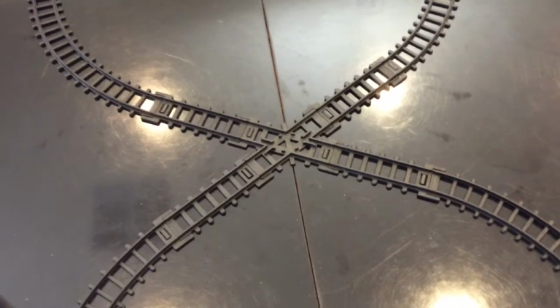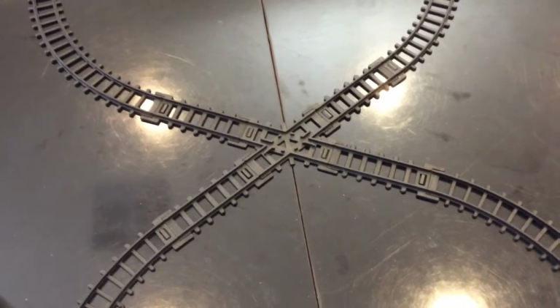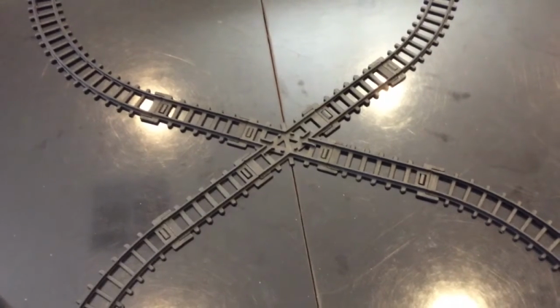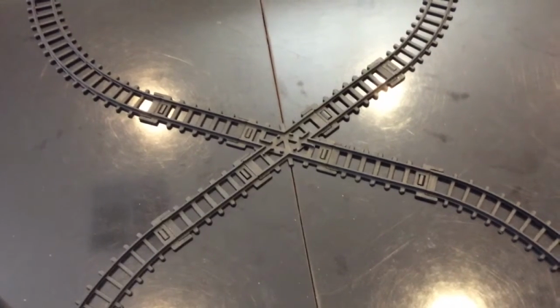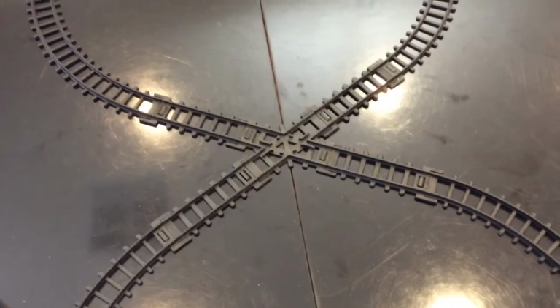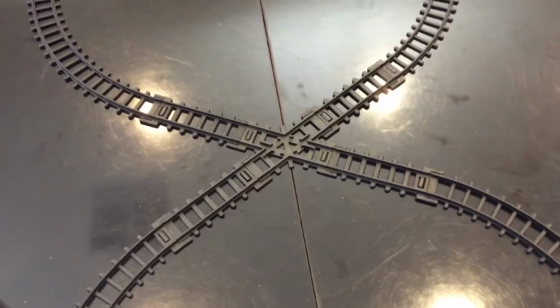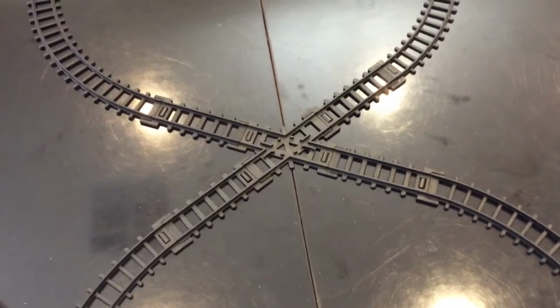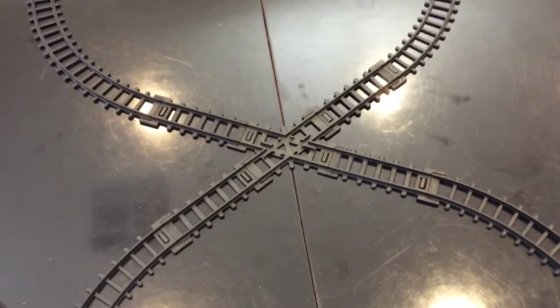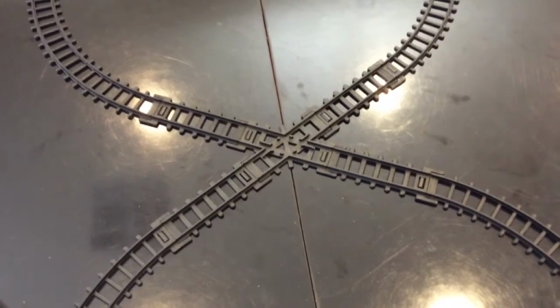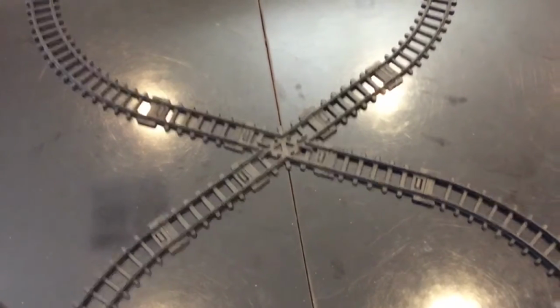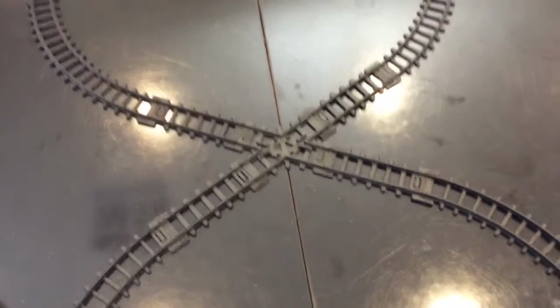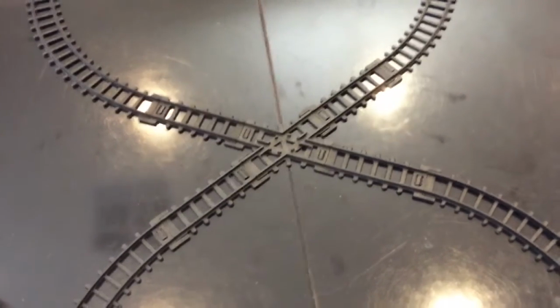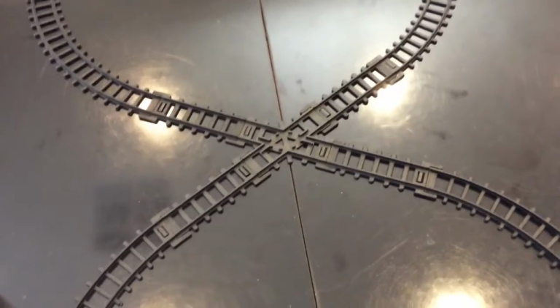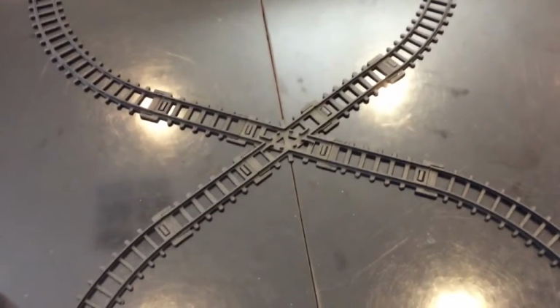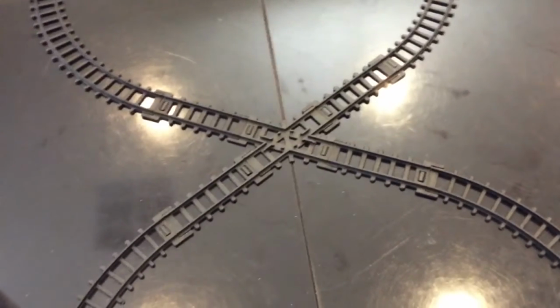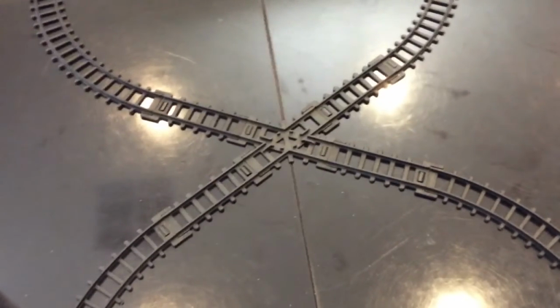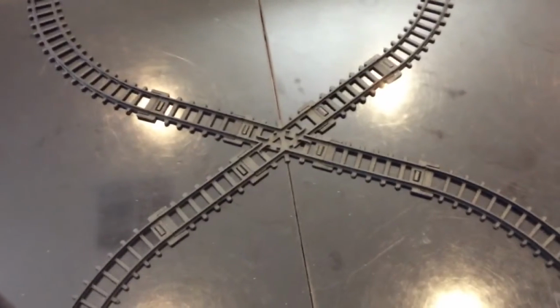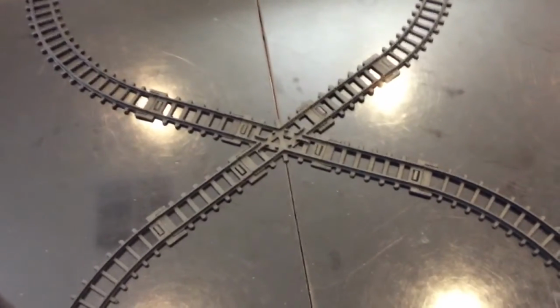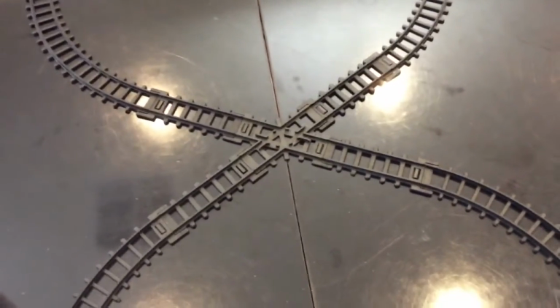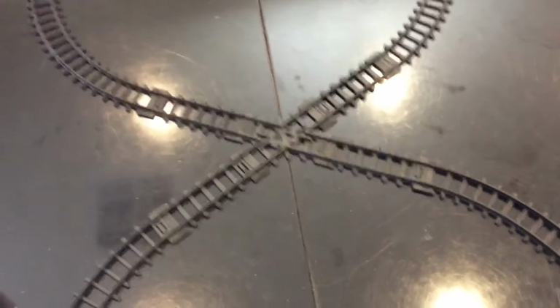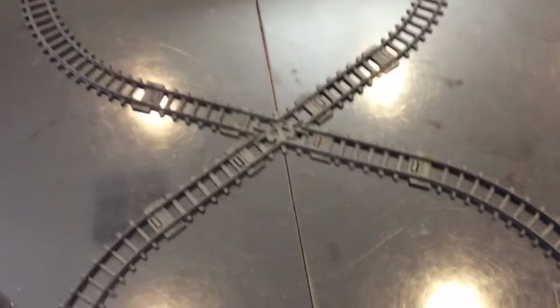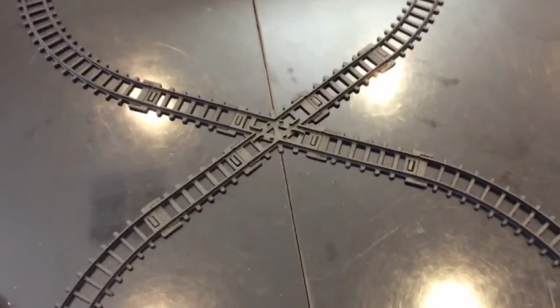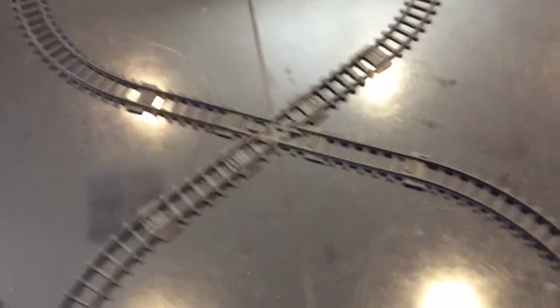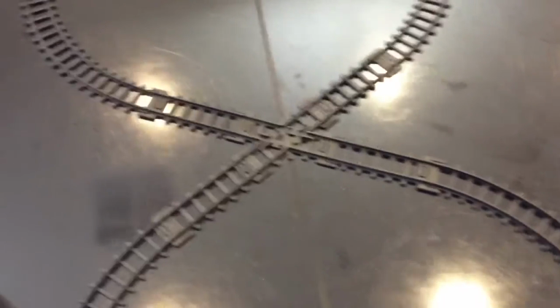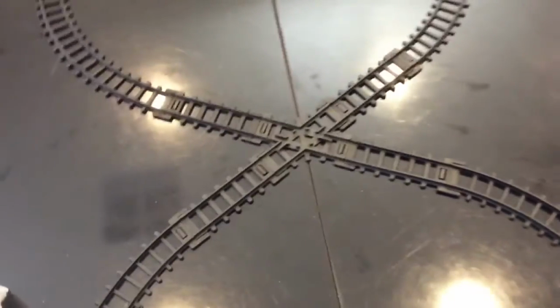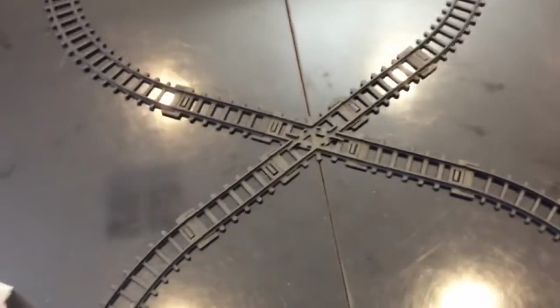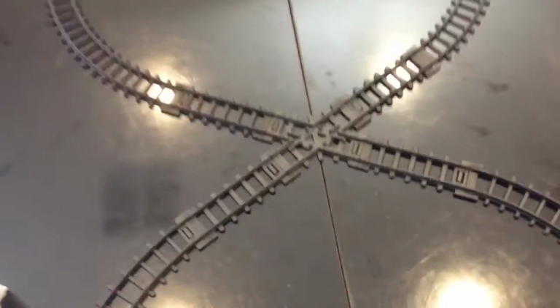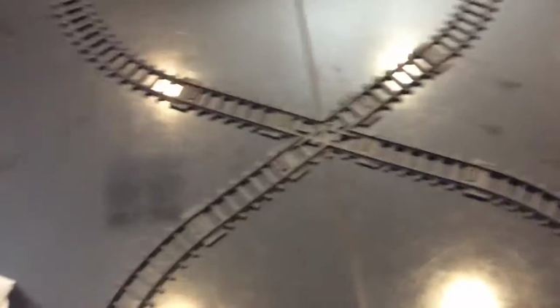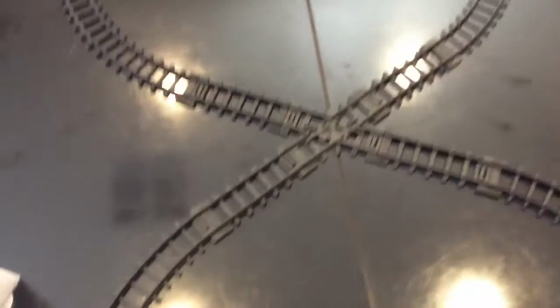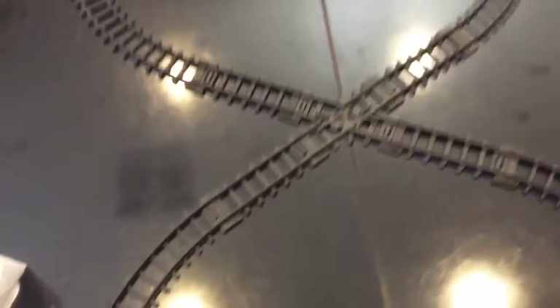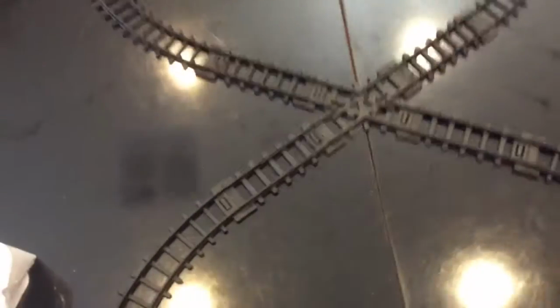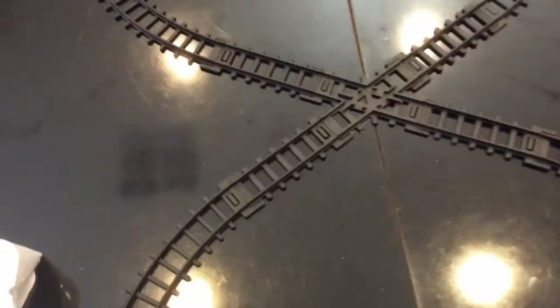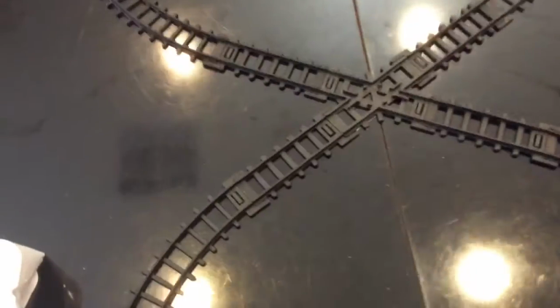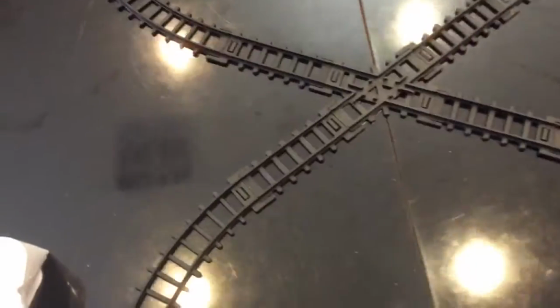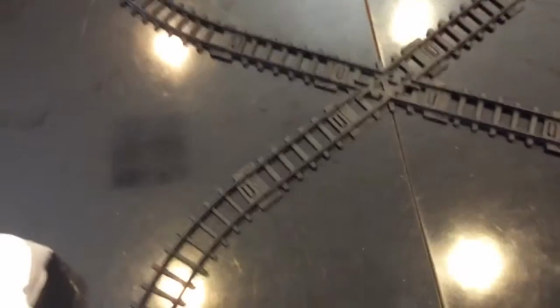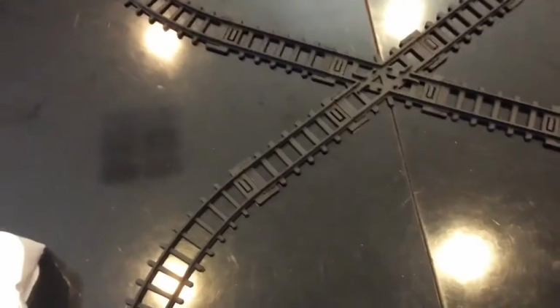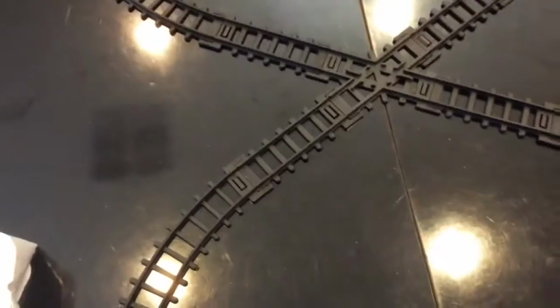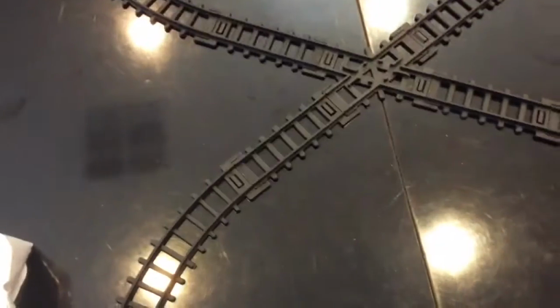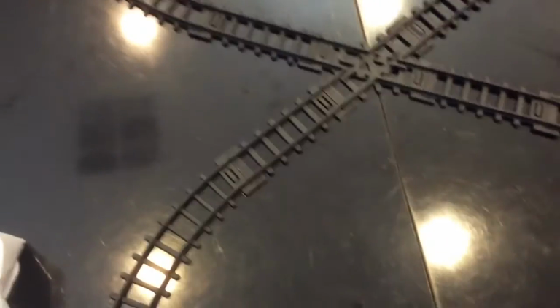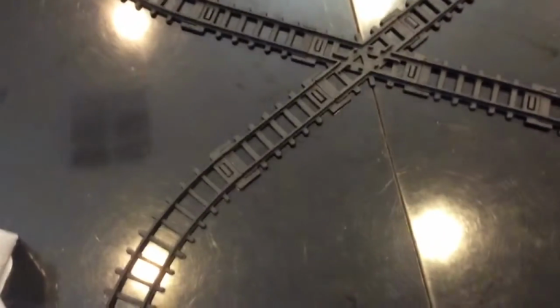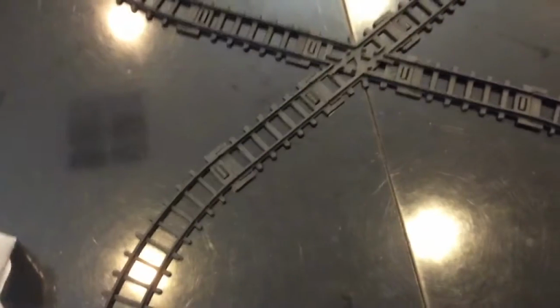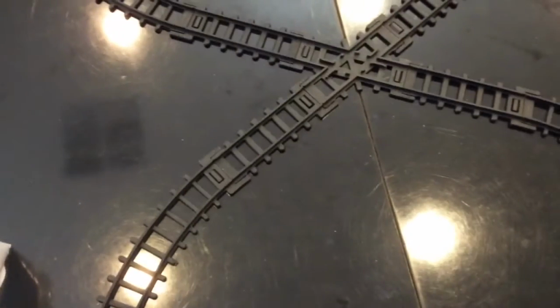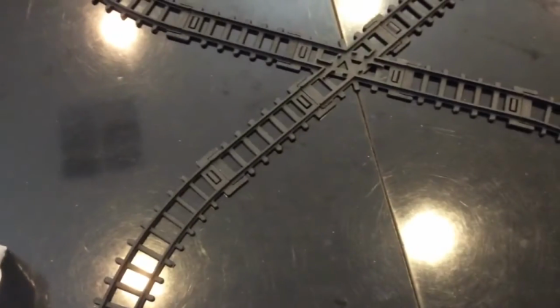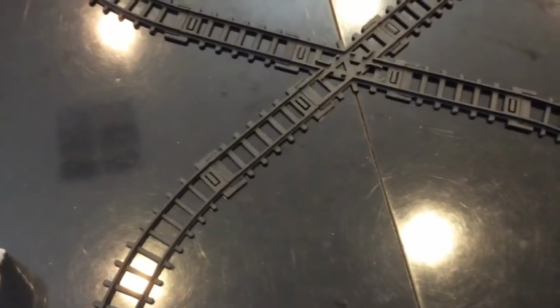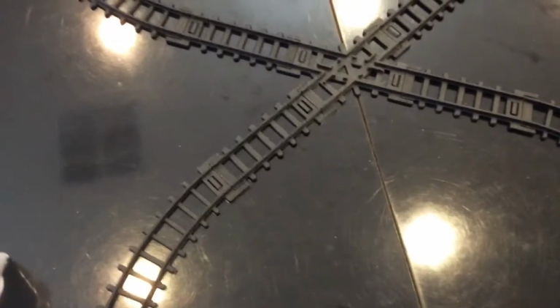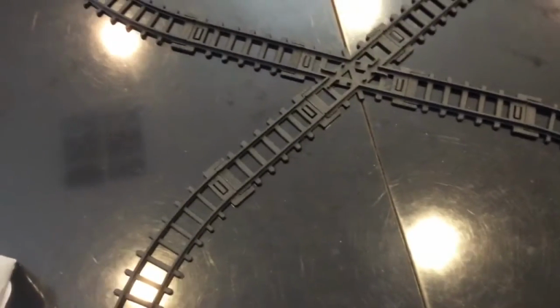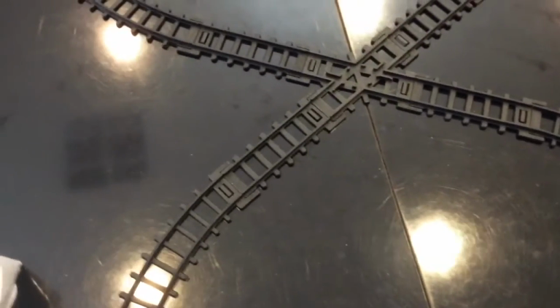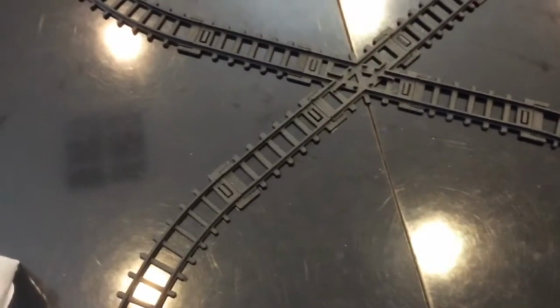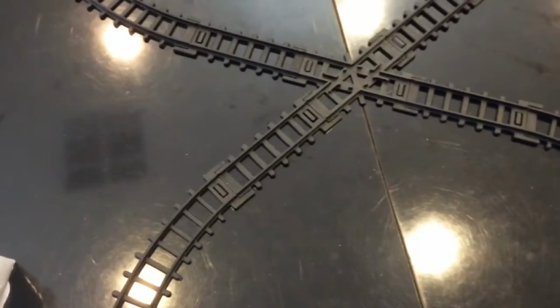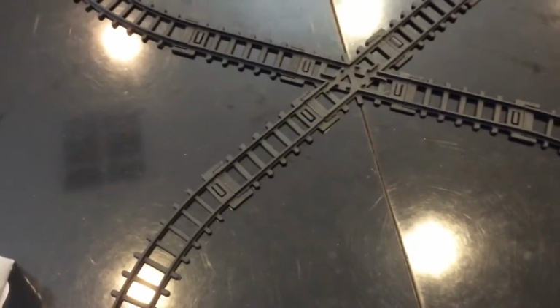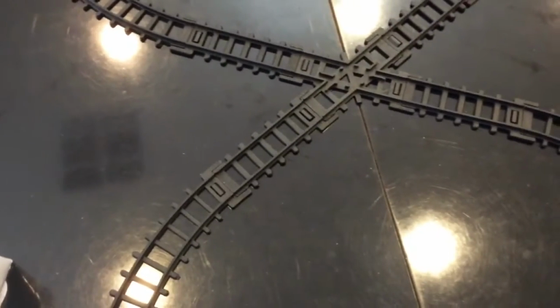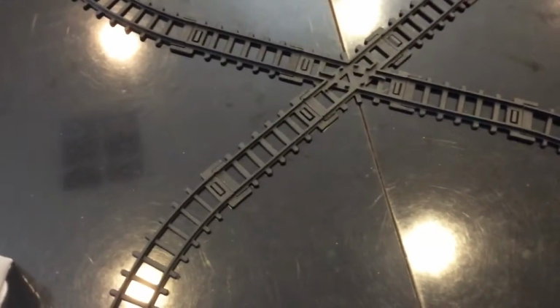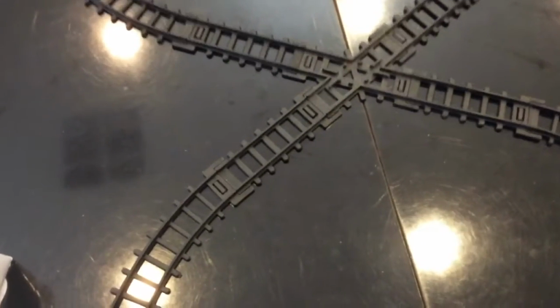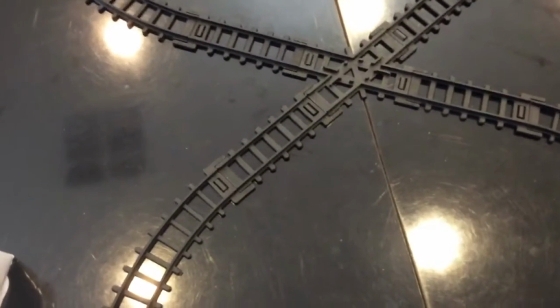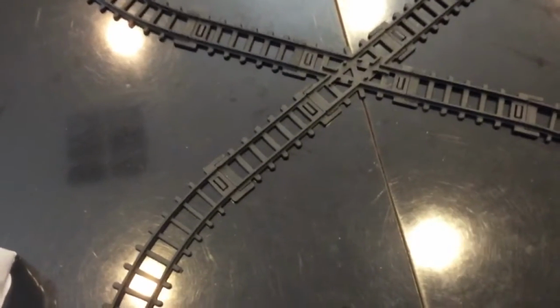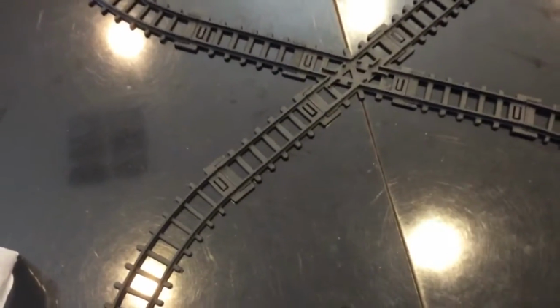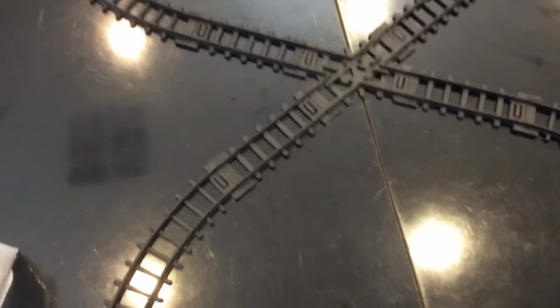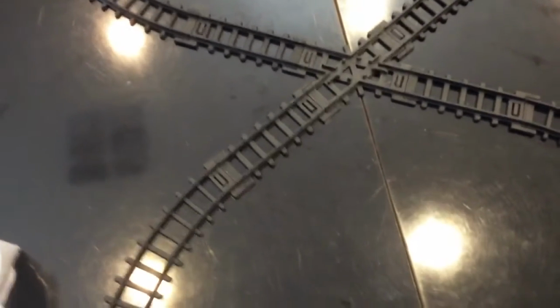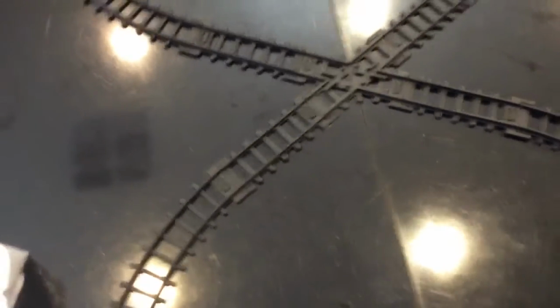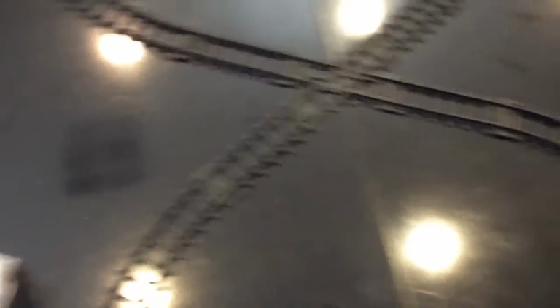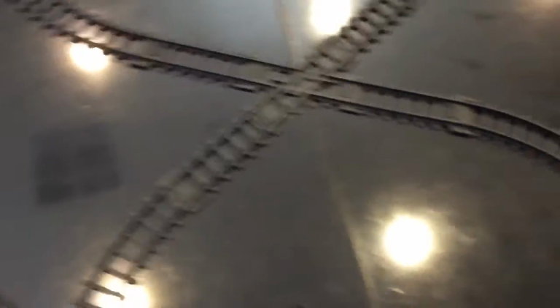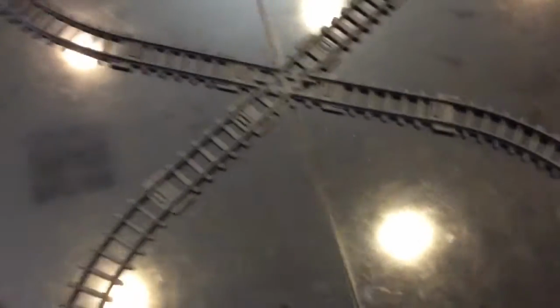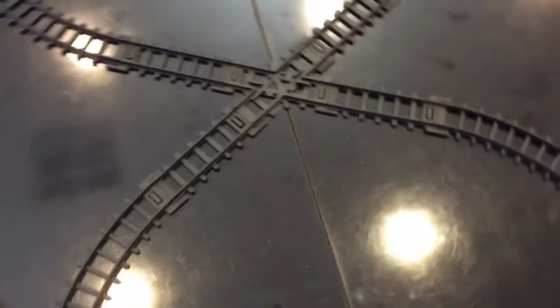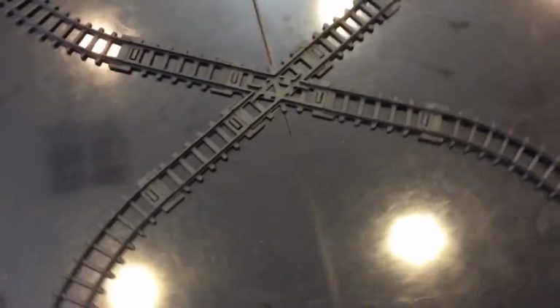Hi everybody! Today I'm going to show you about the Kingso Musical Electric Toy Christmas Train Set.